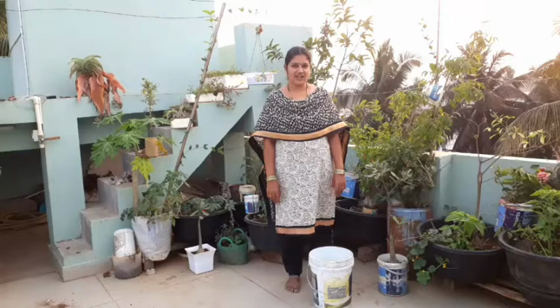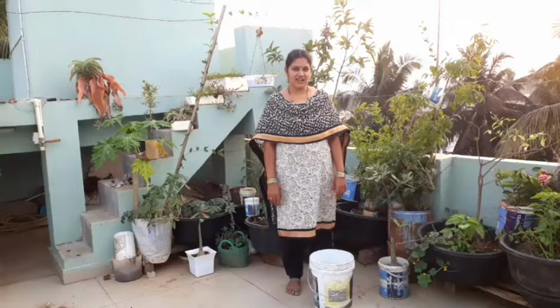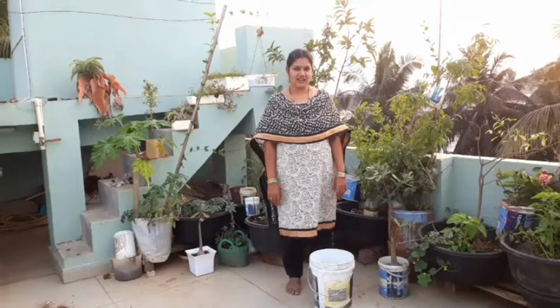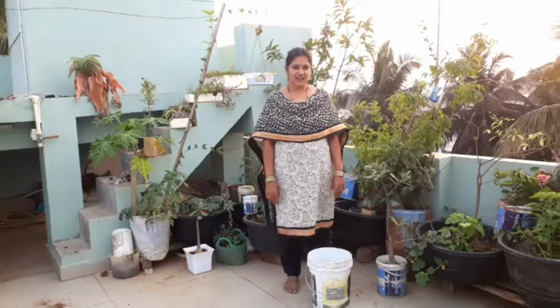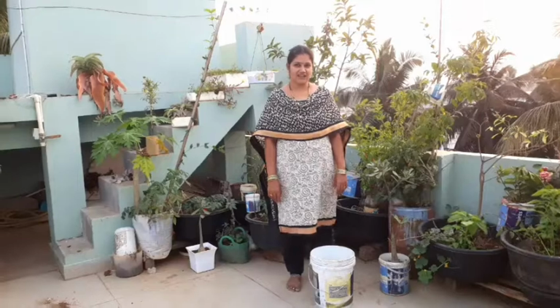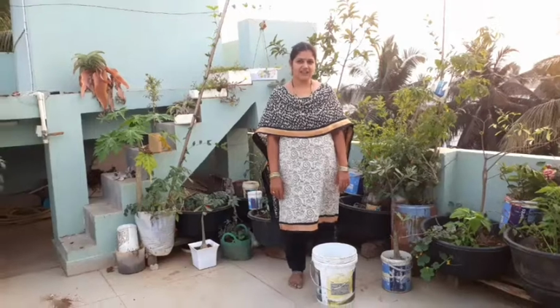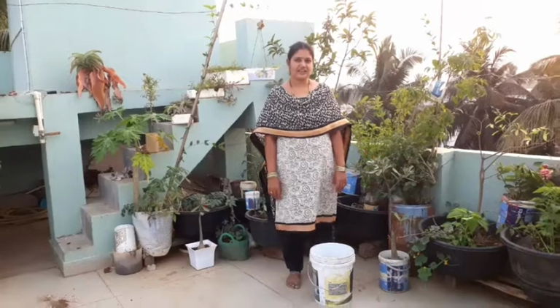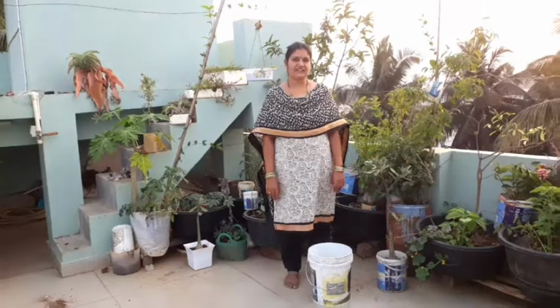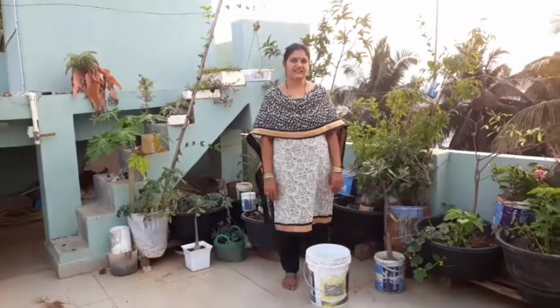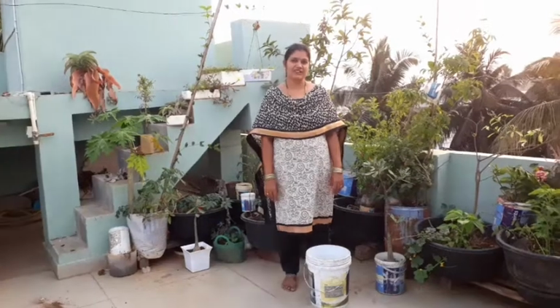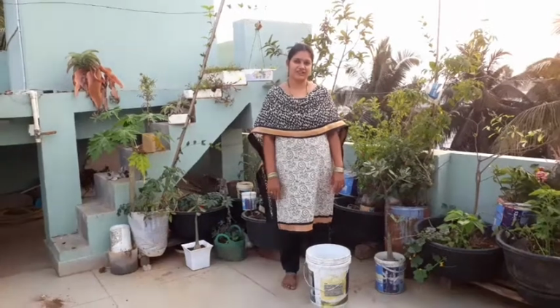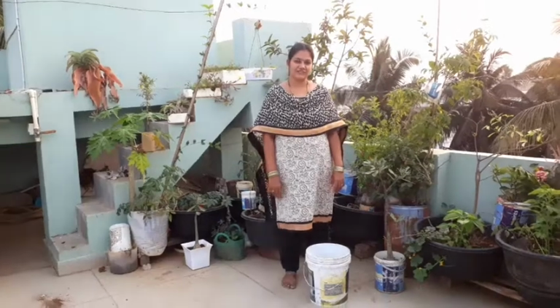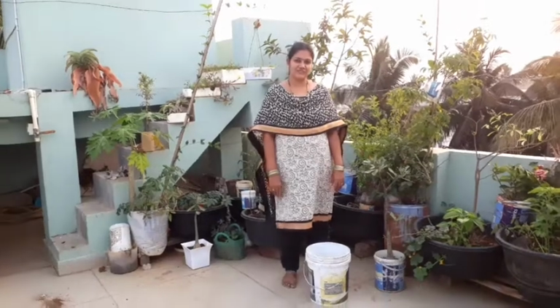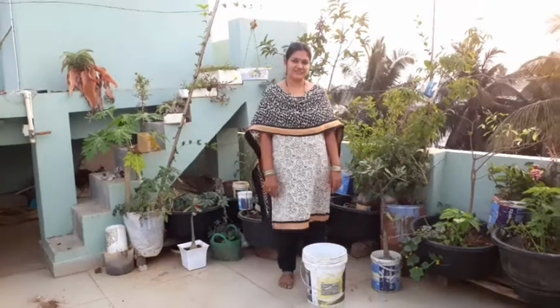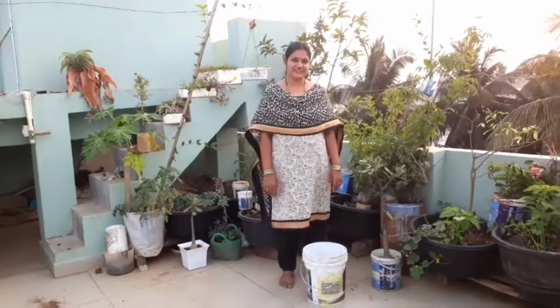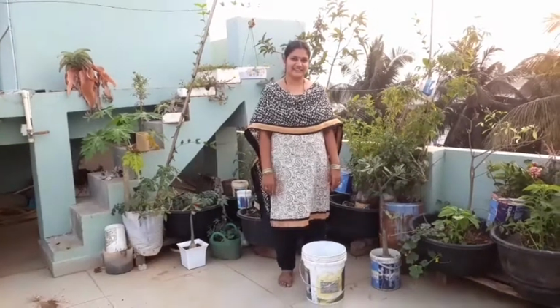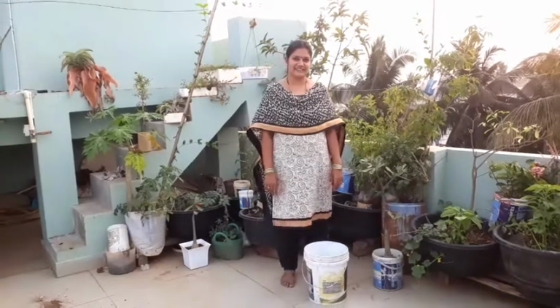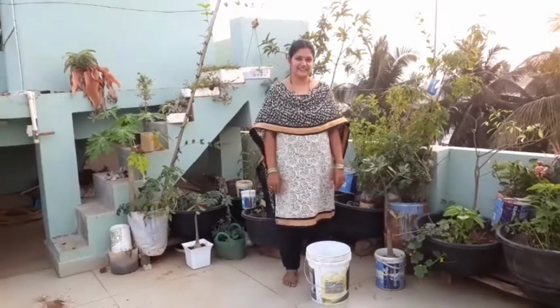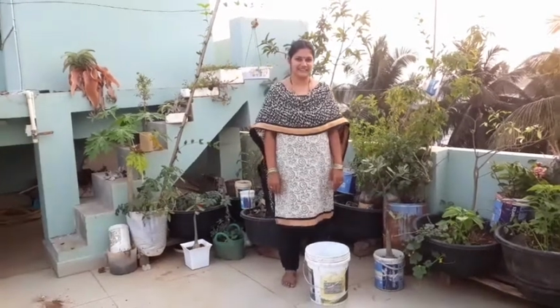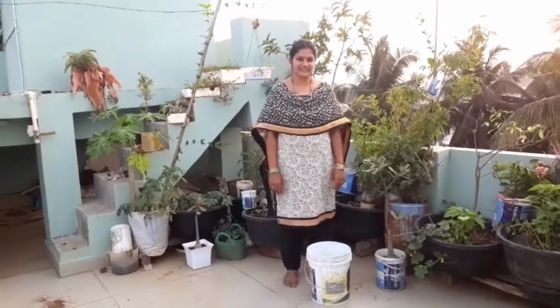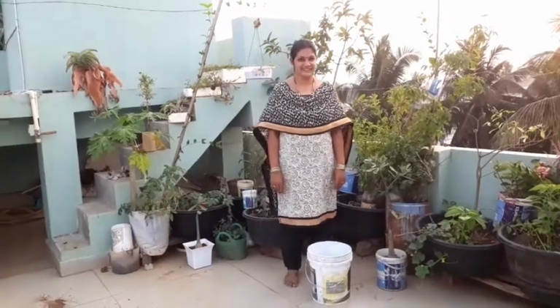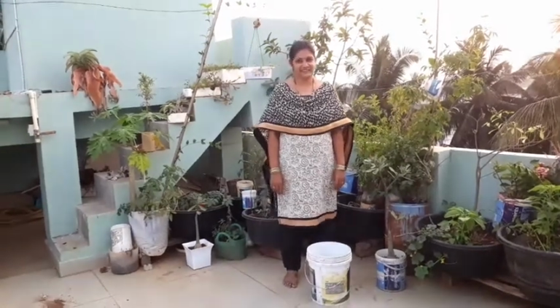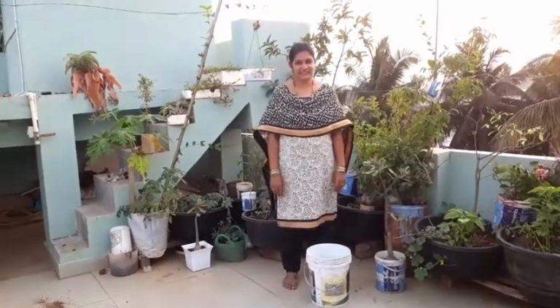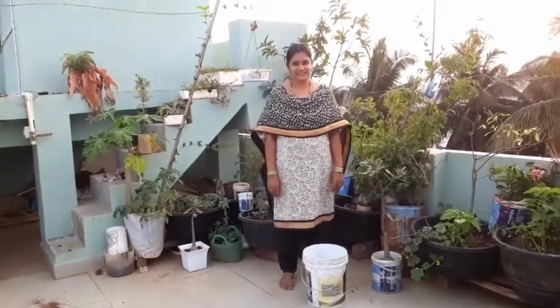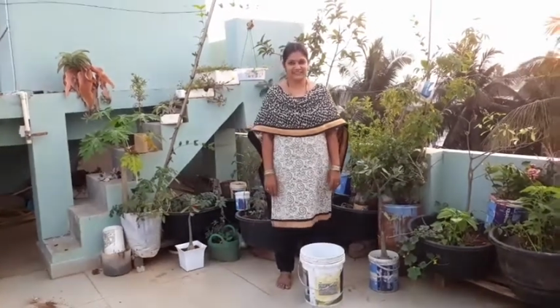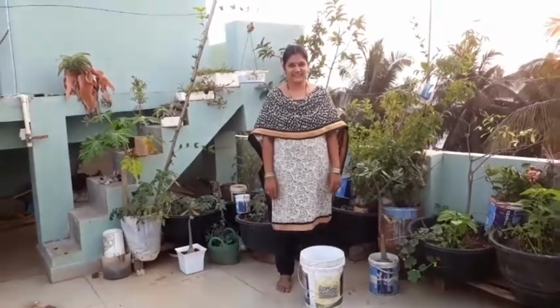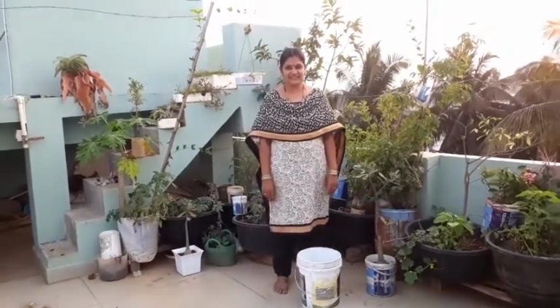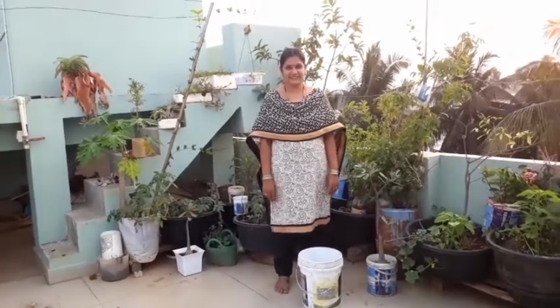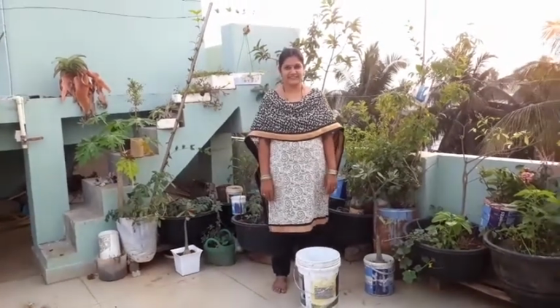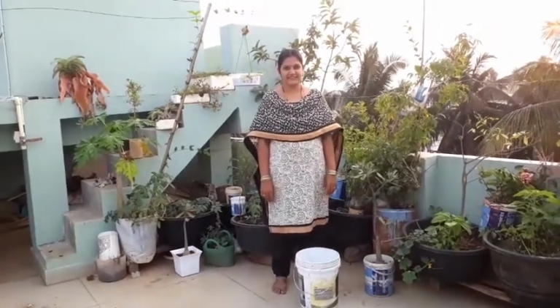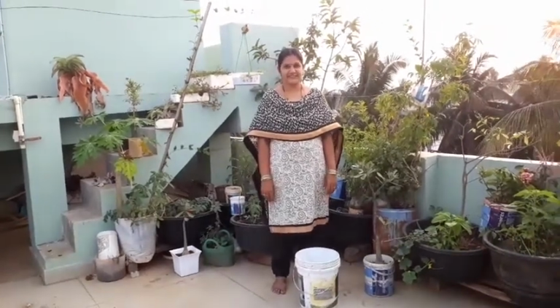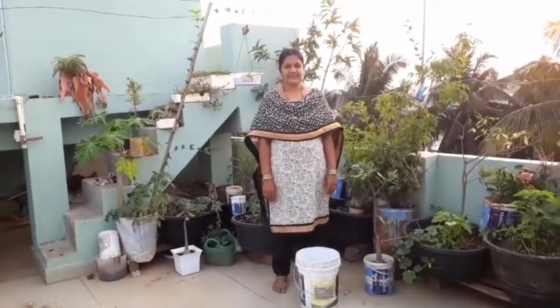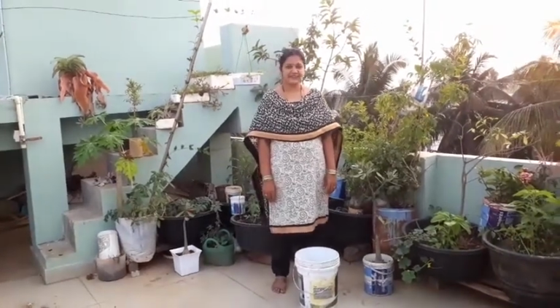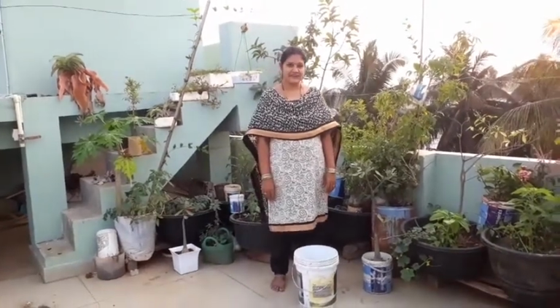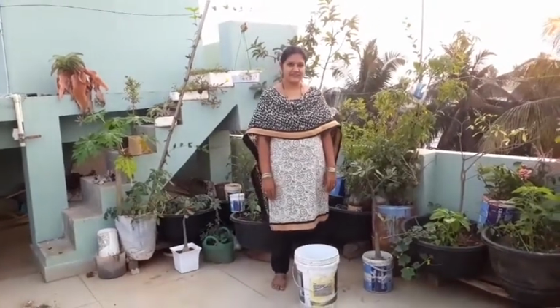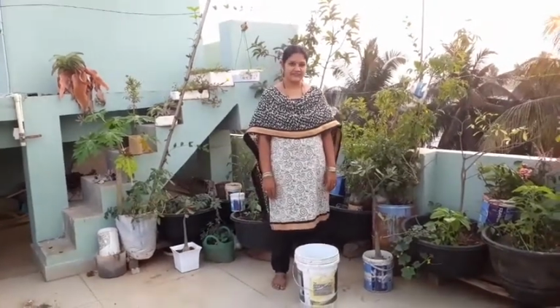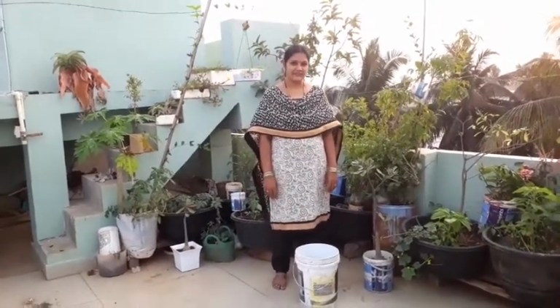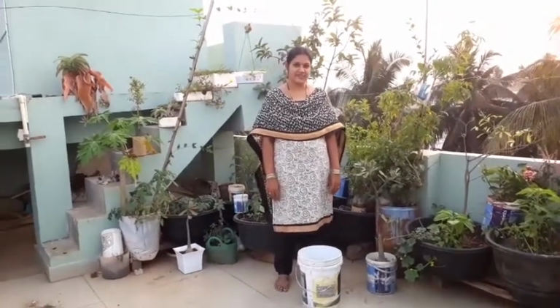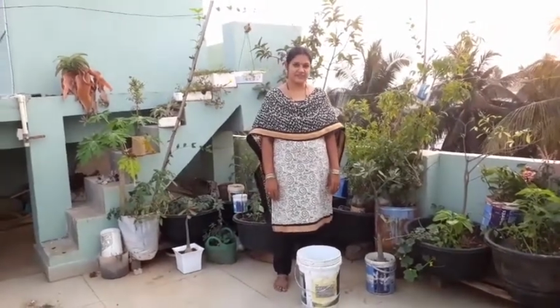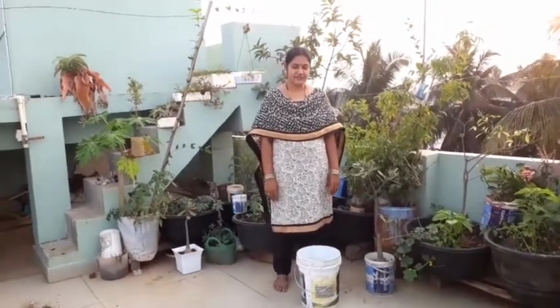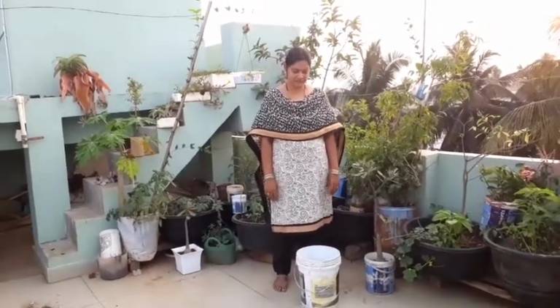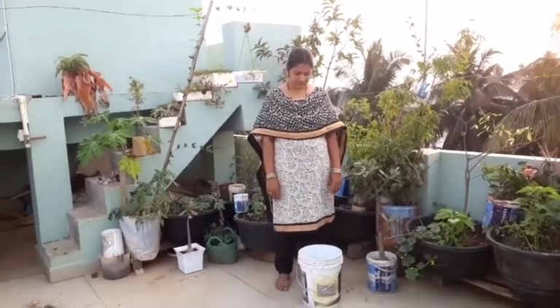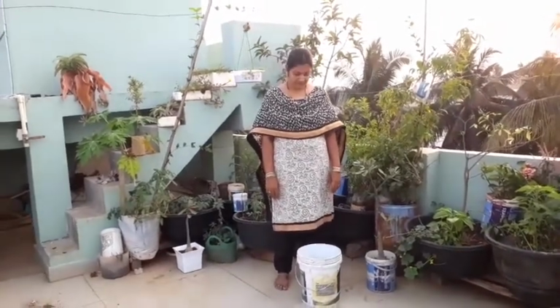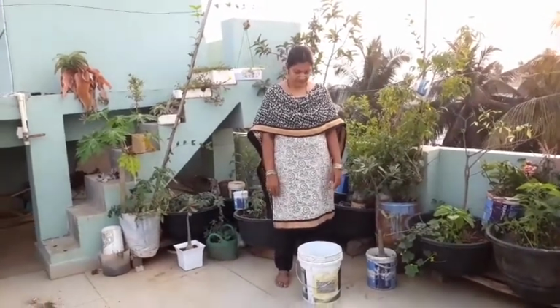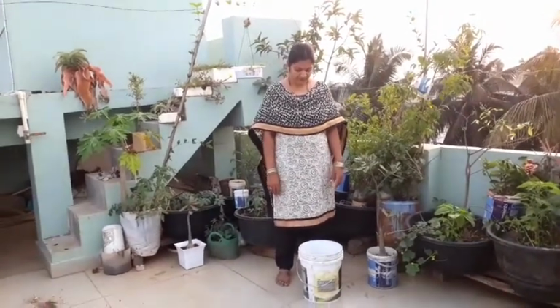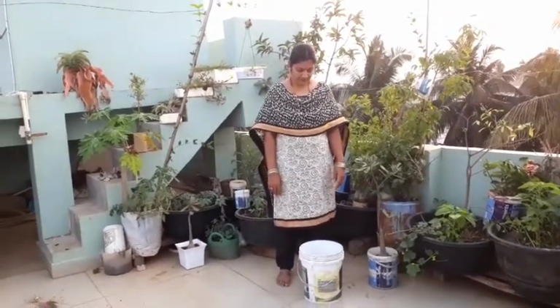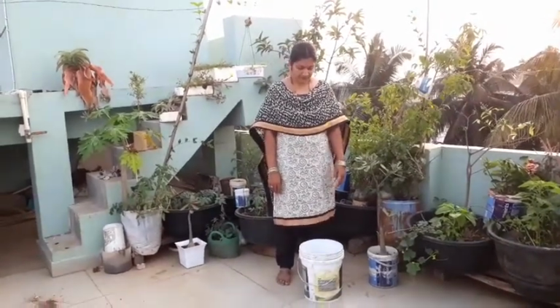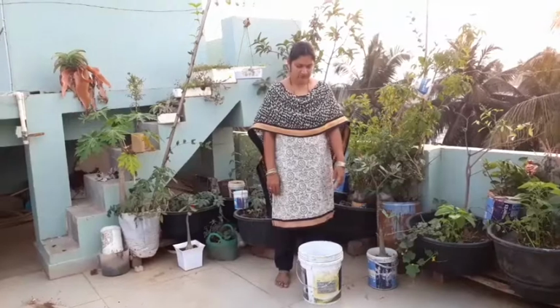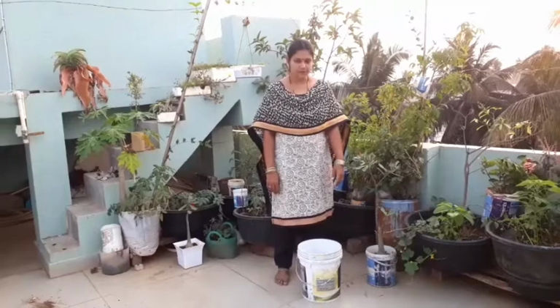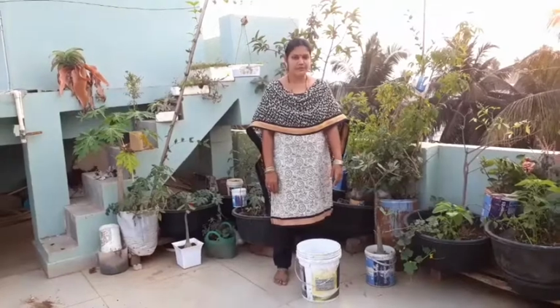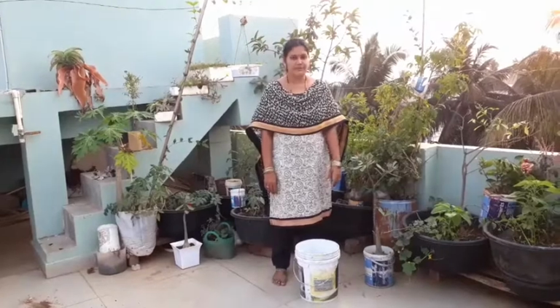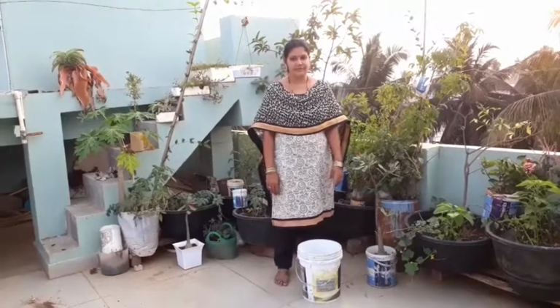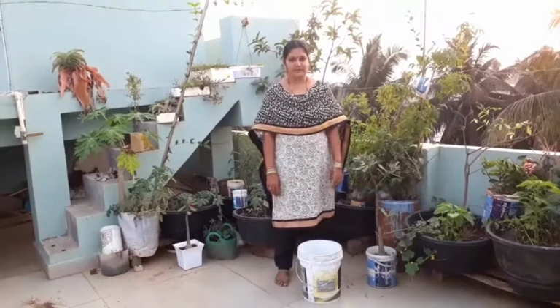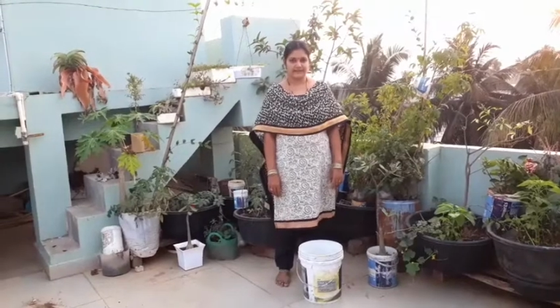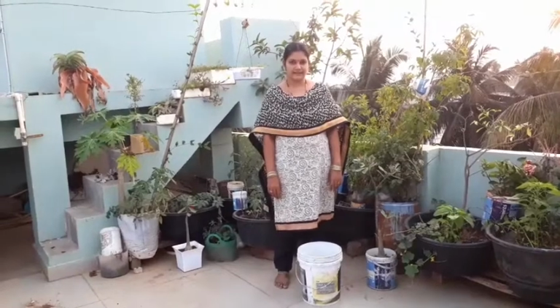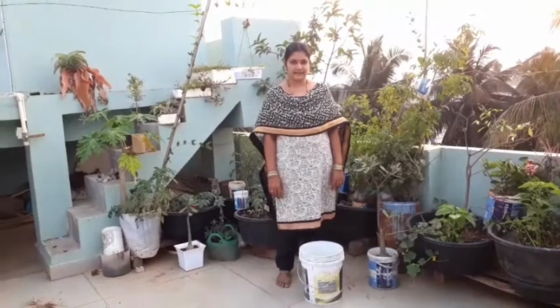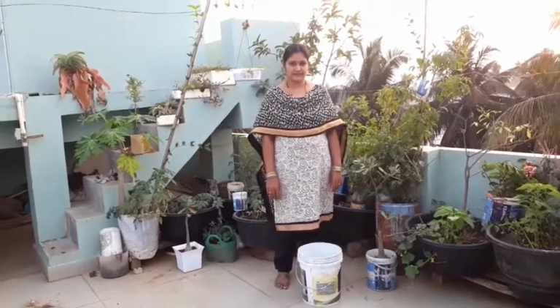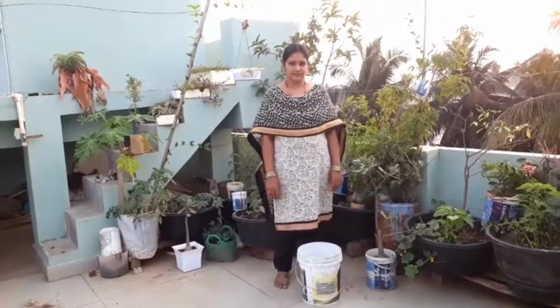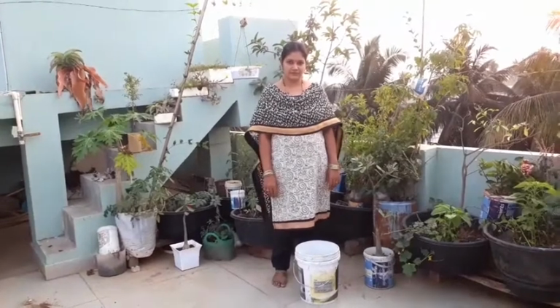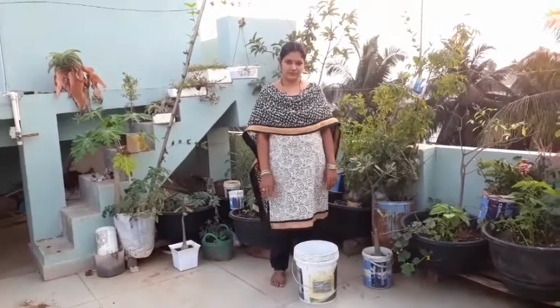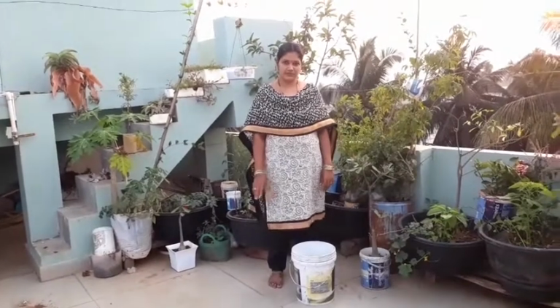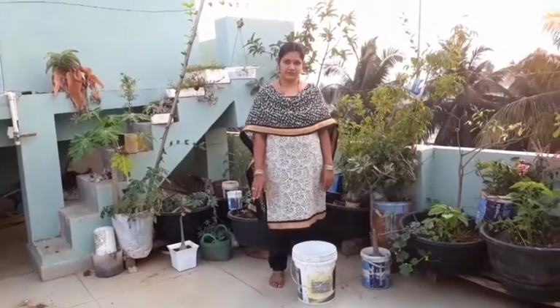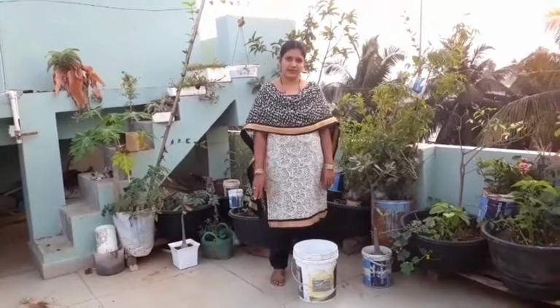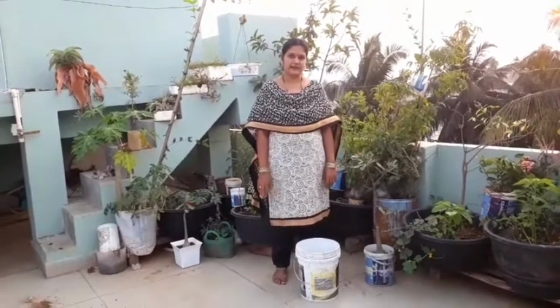Hello, welcome to my garden. In this video, we learn from the garden.